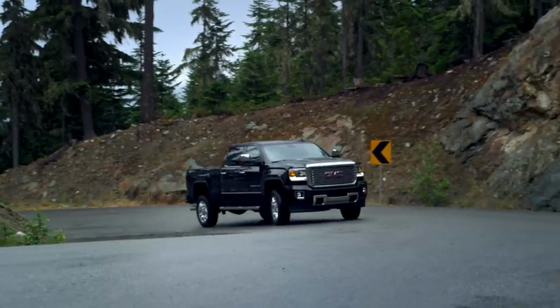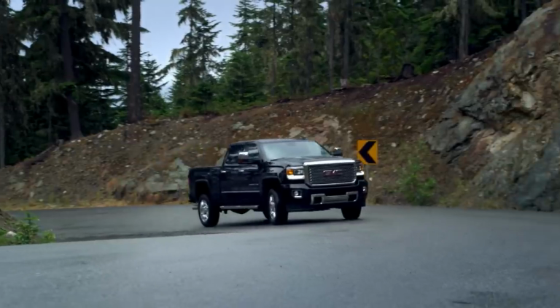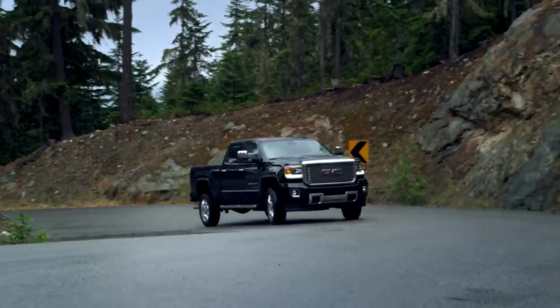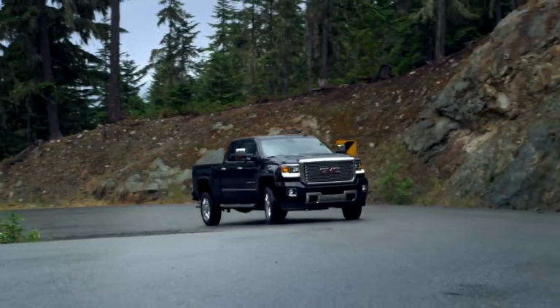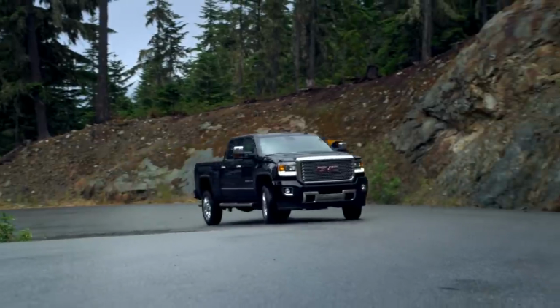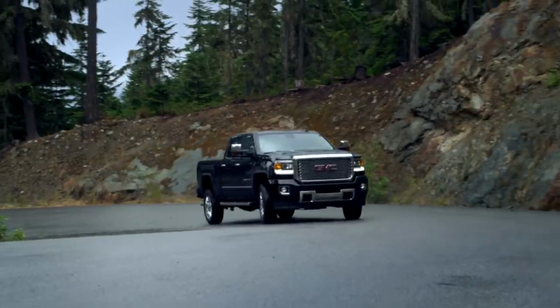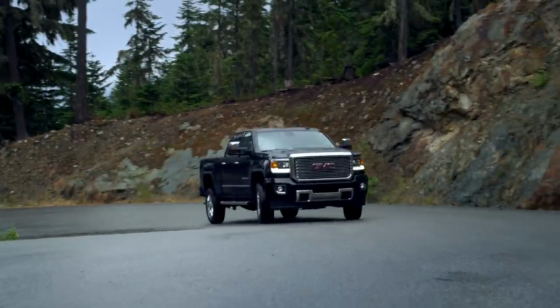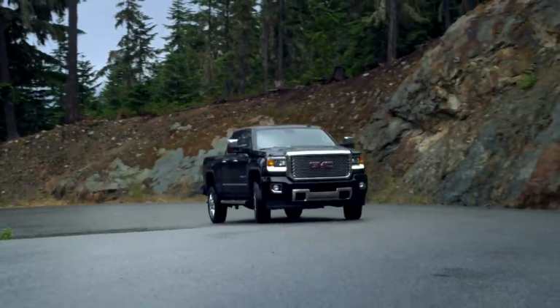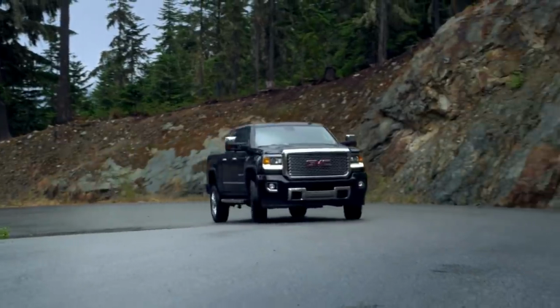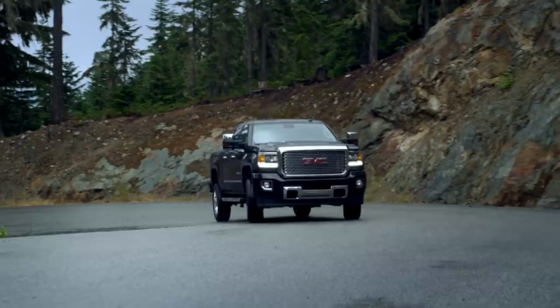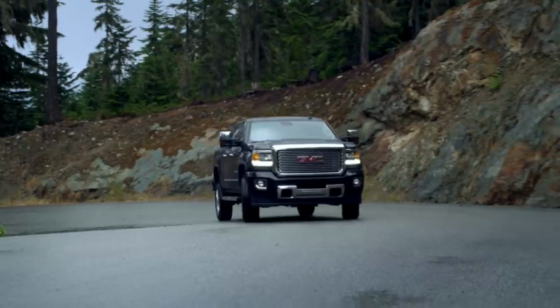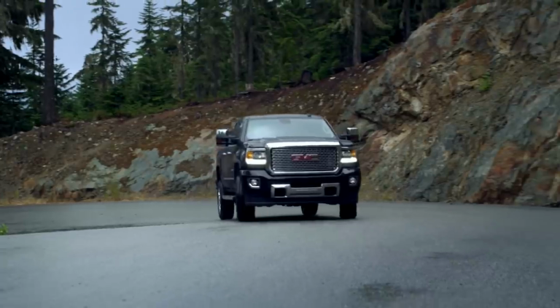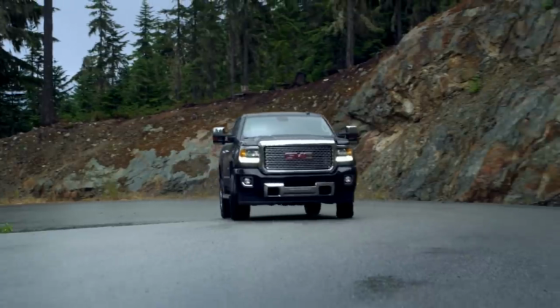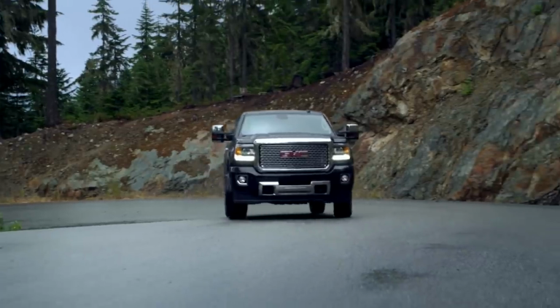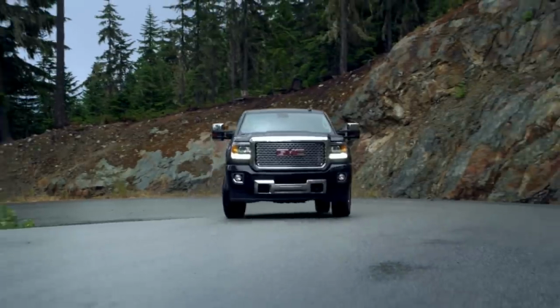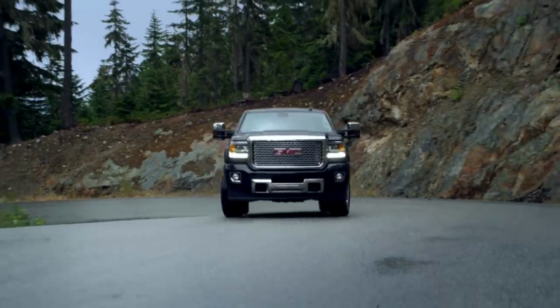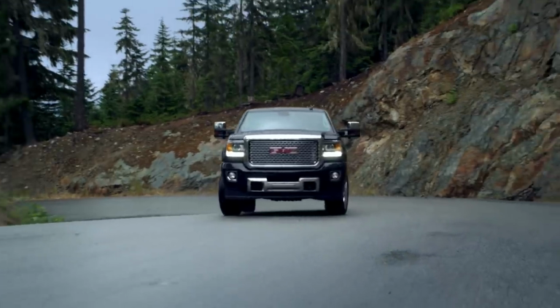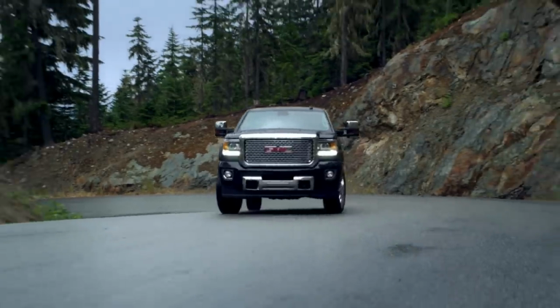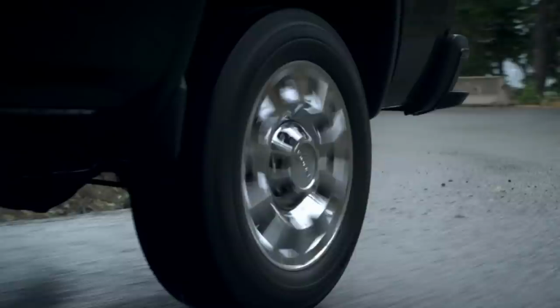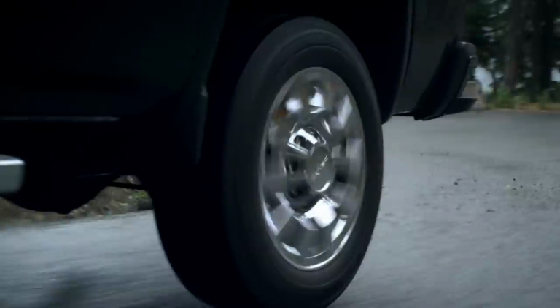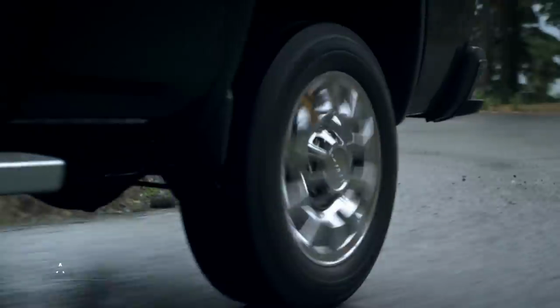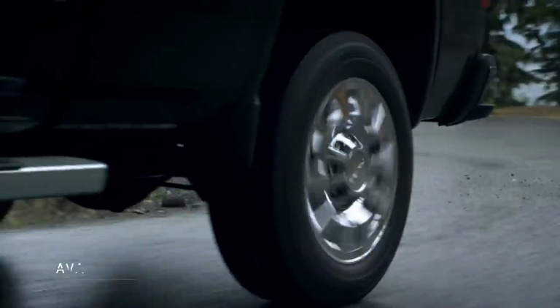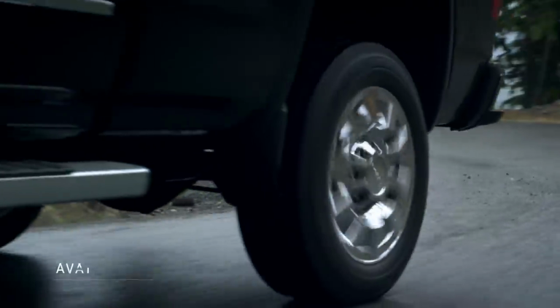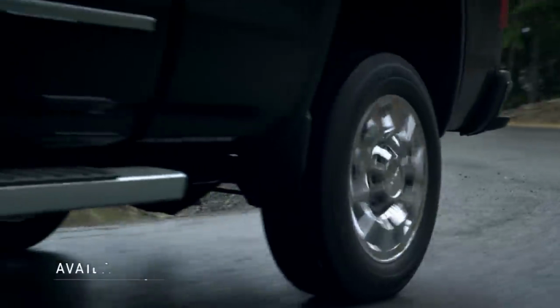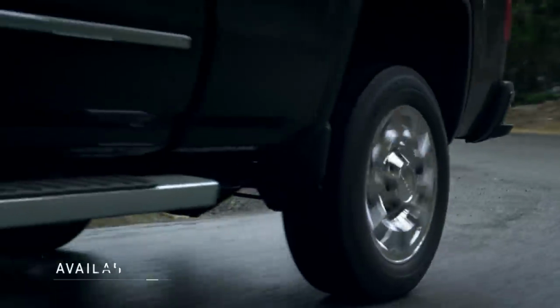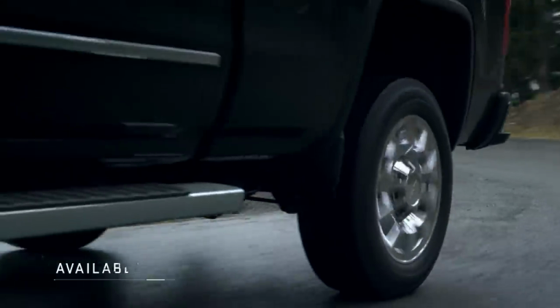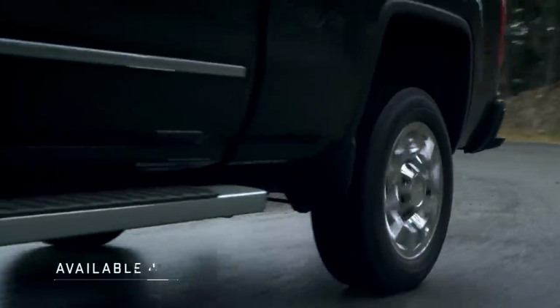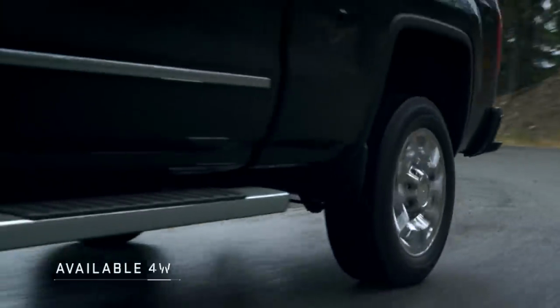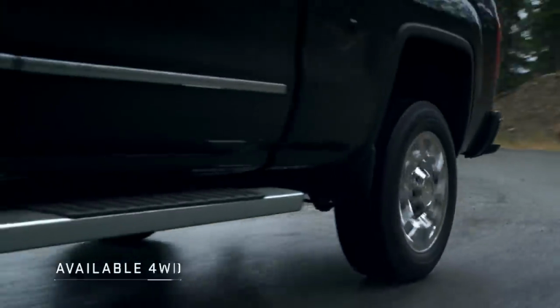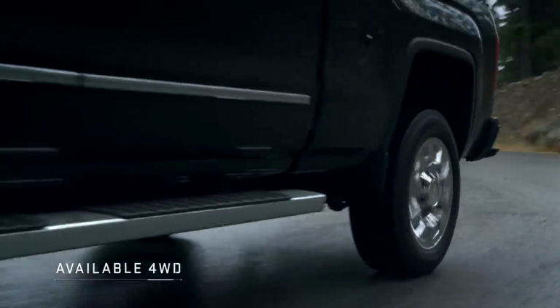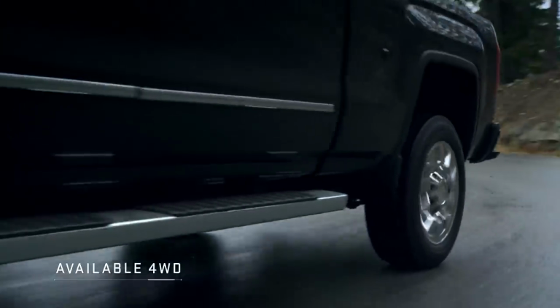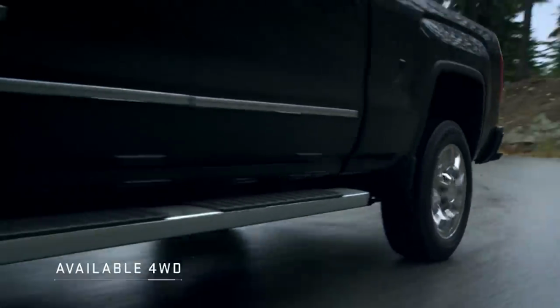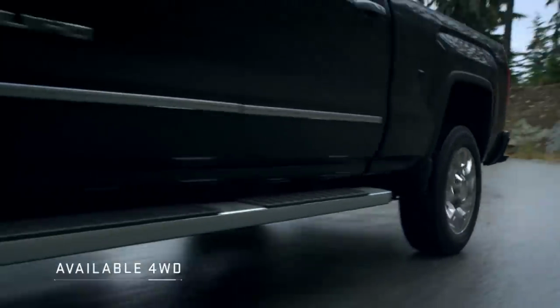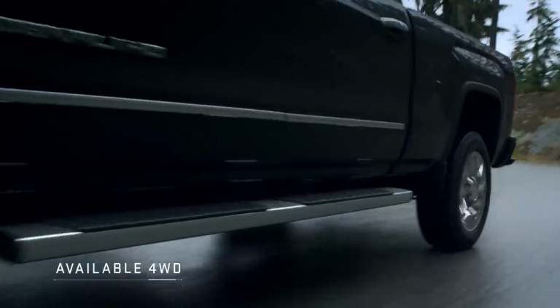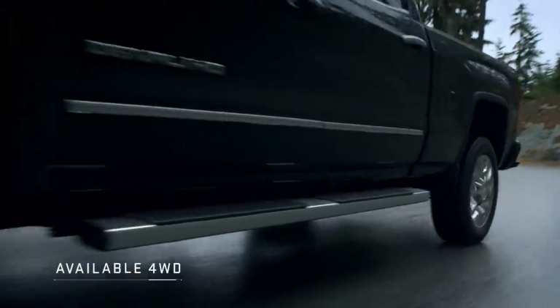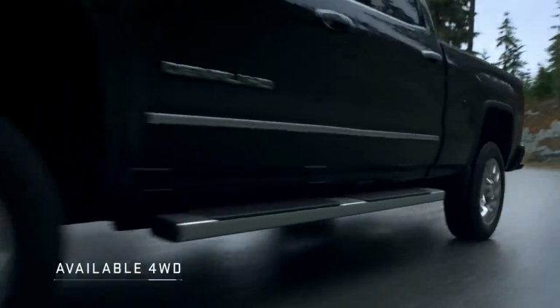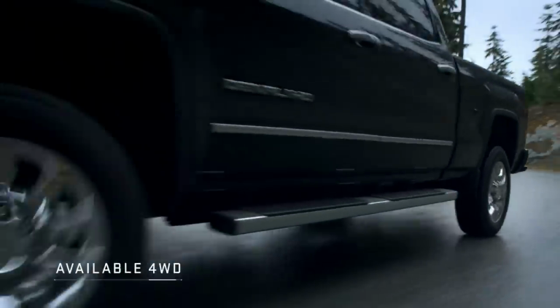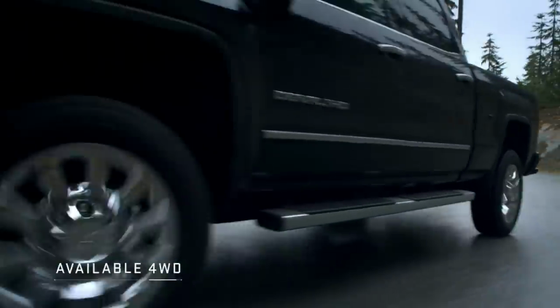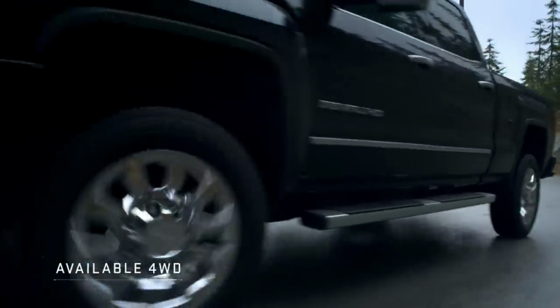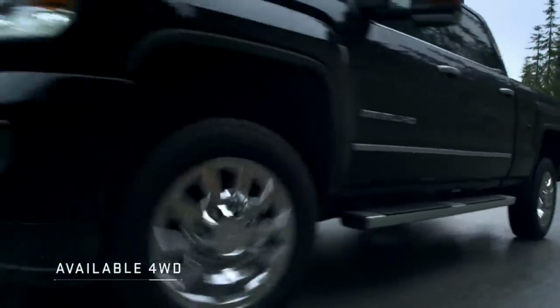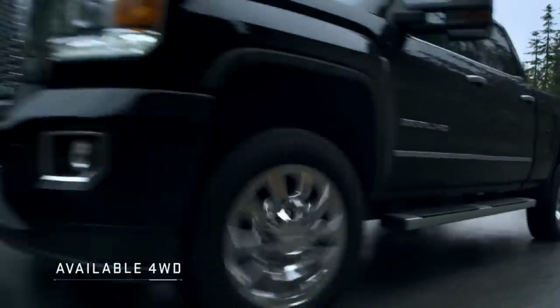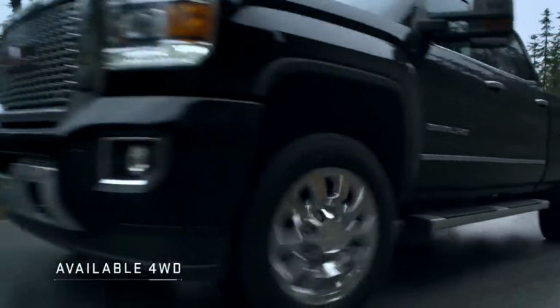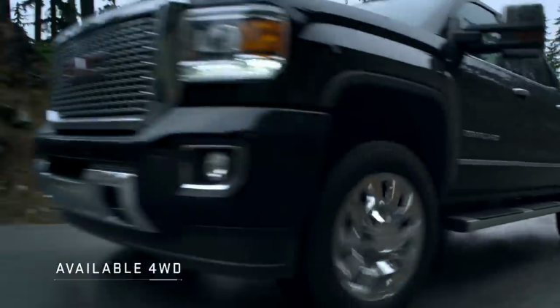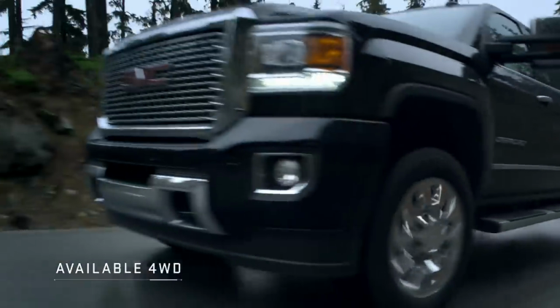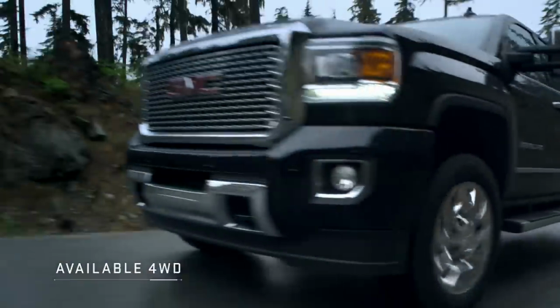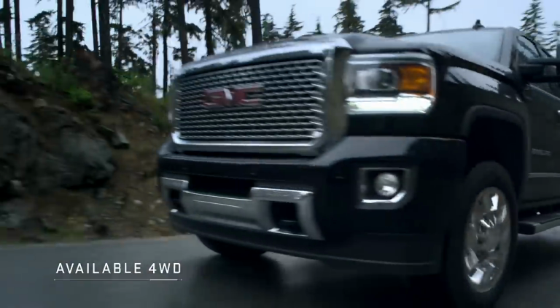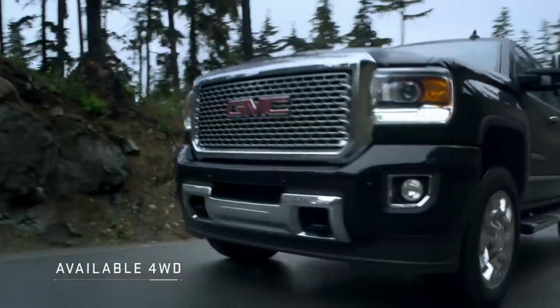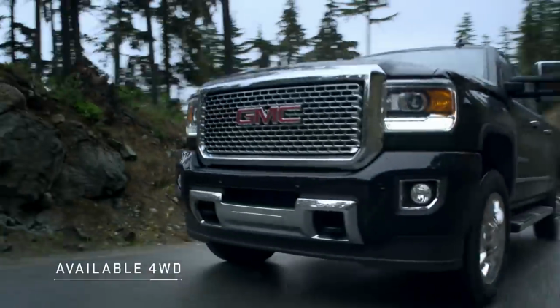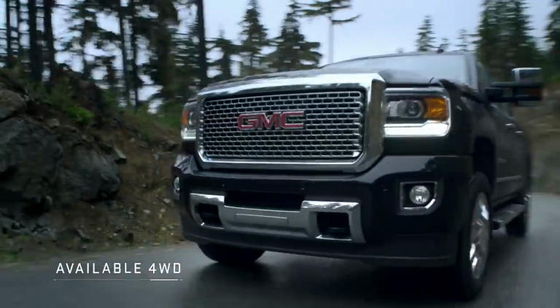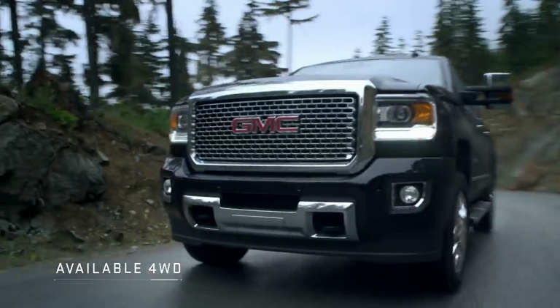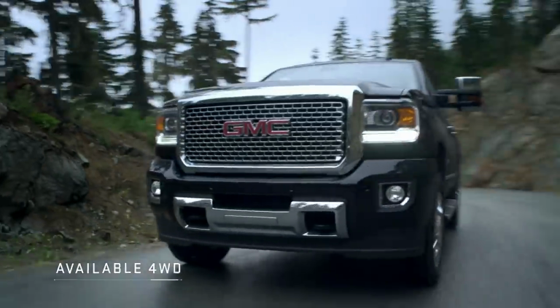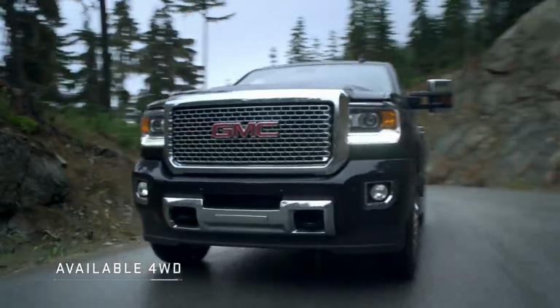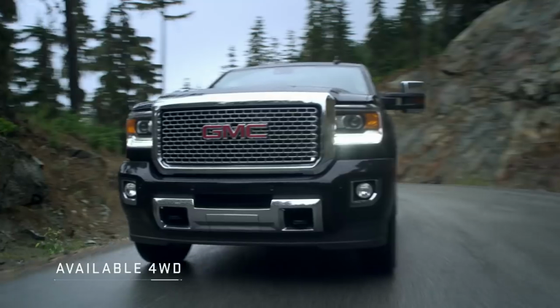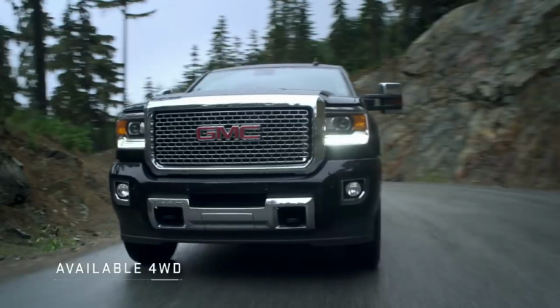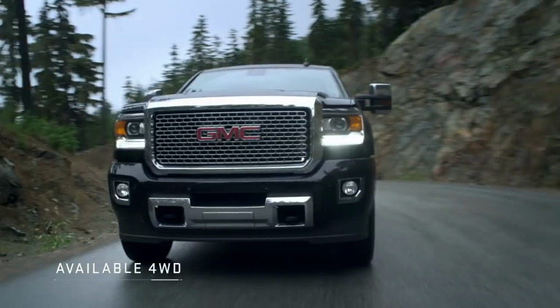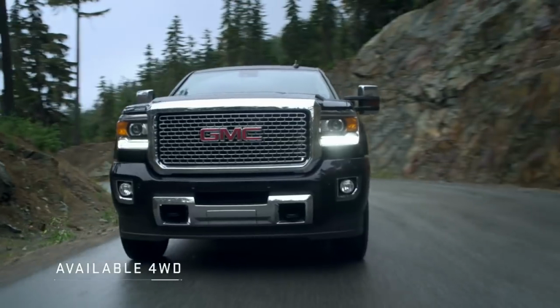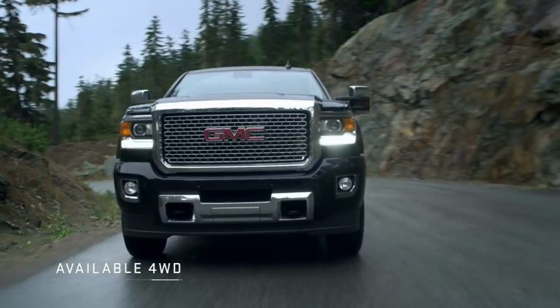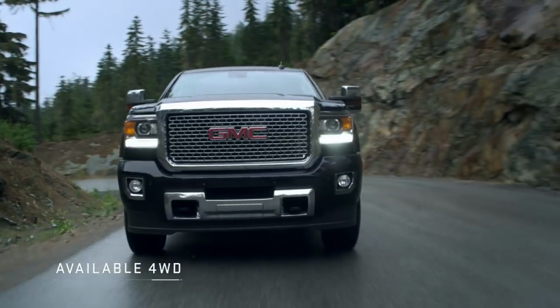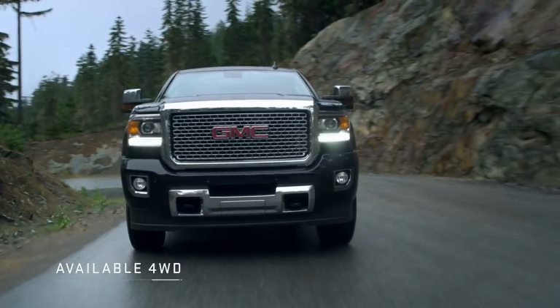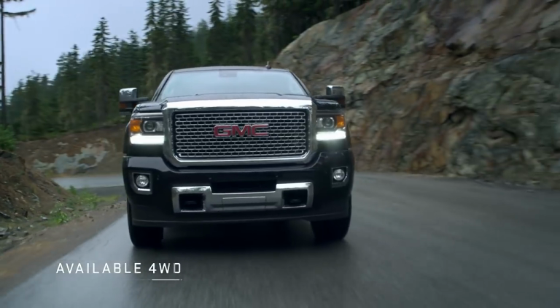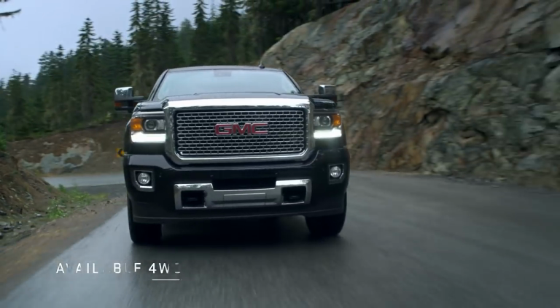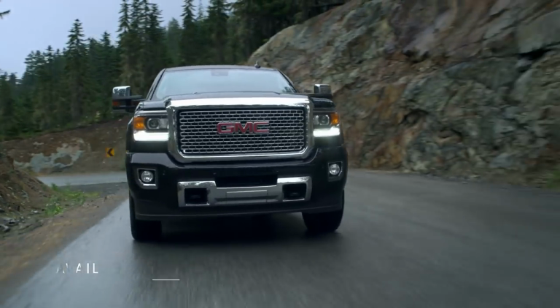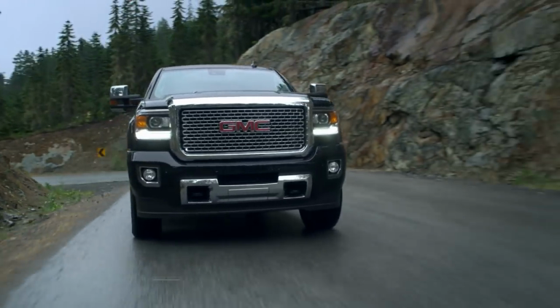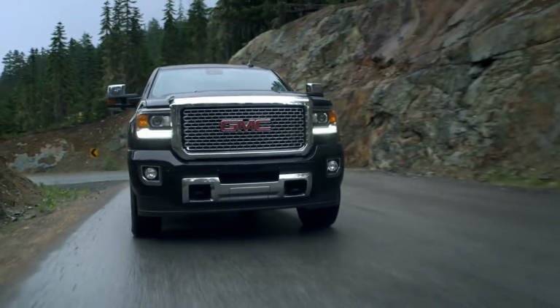When conditions demand extra rear torque, Sierra's available four-wheel drive delivers what's needed to help keep you securely on the road.